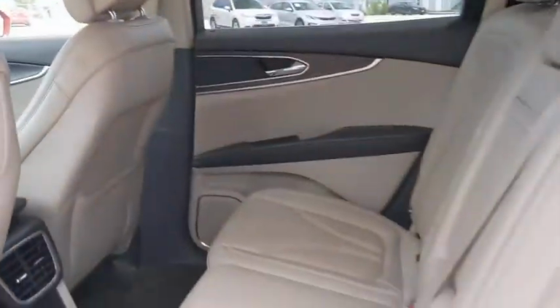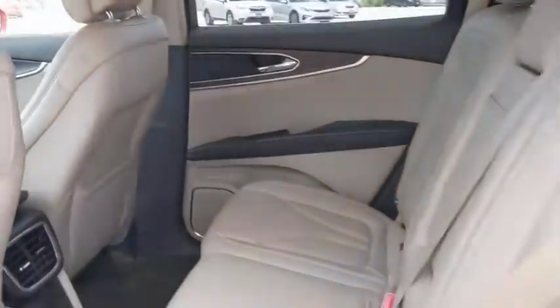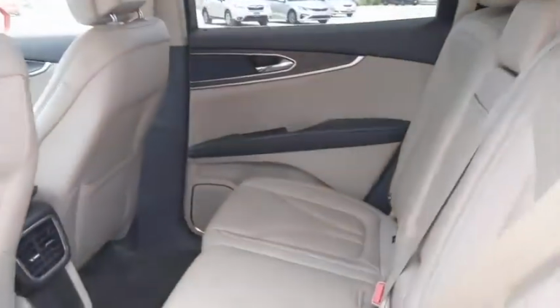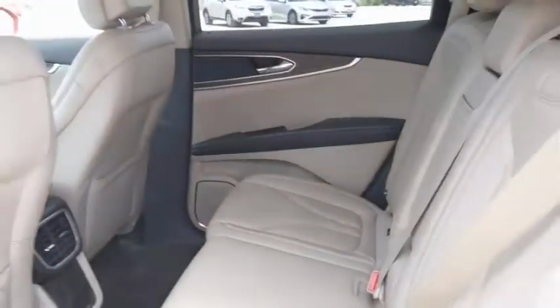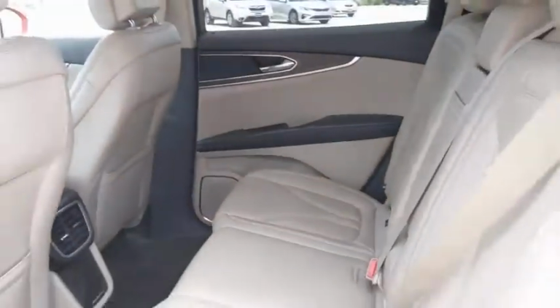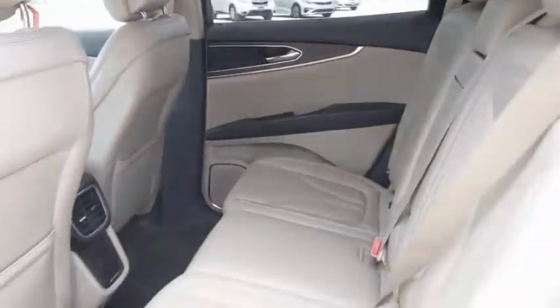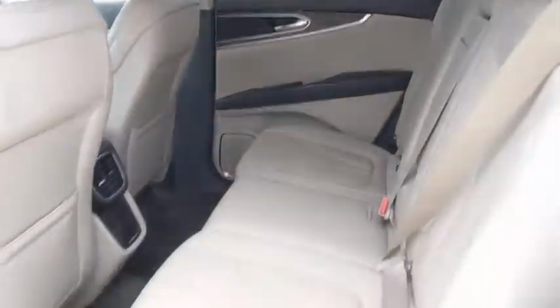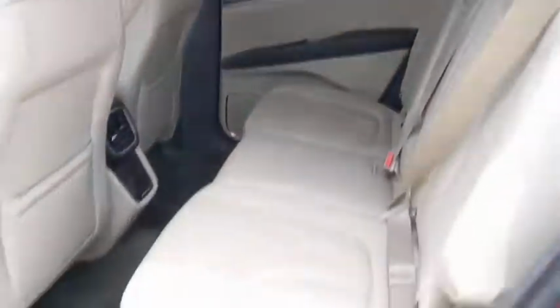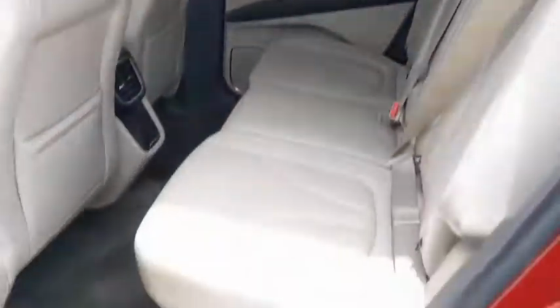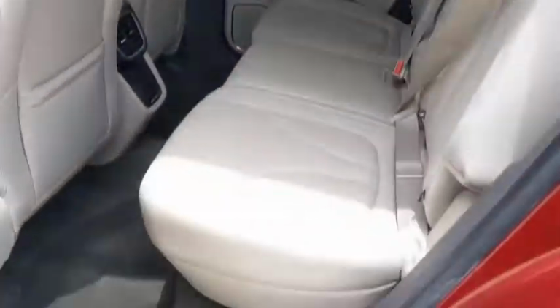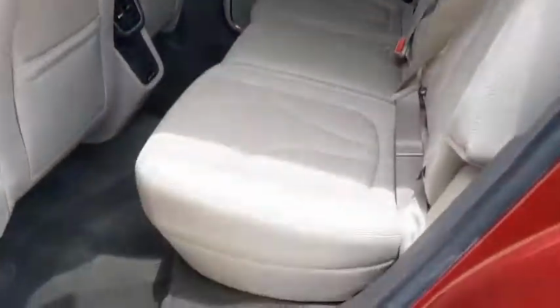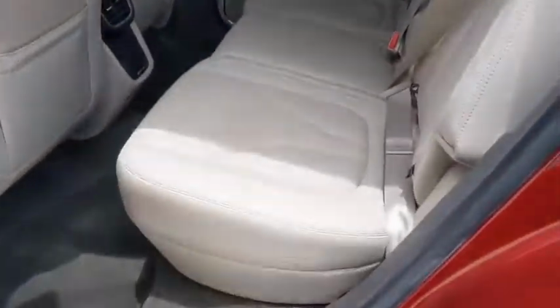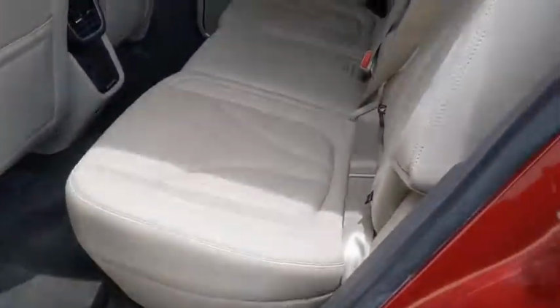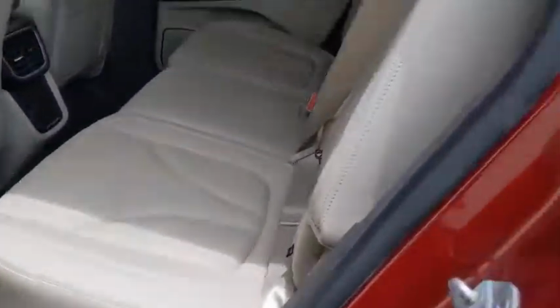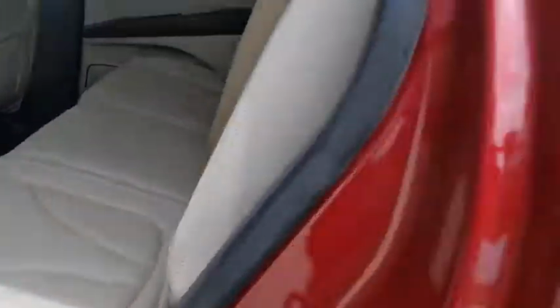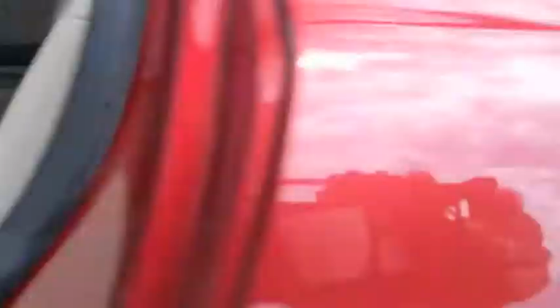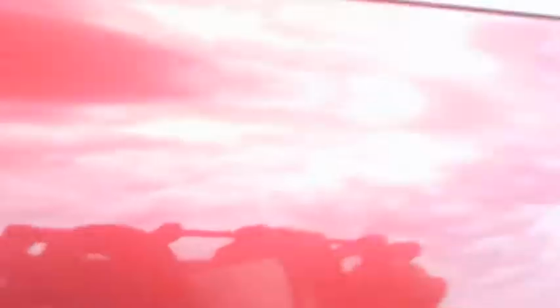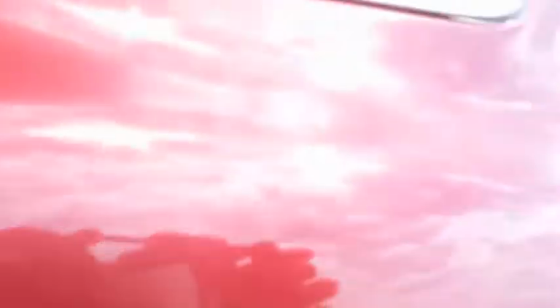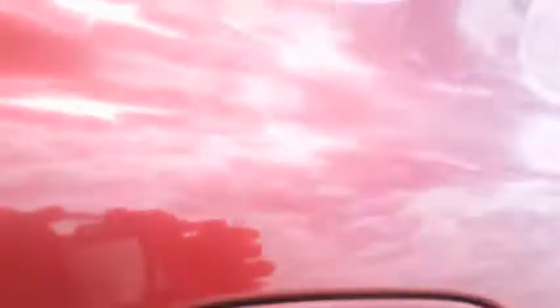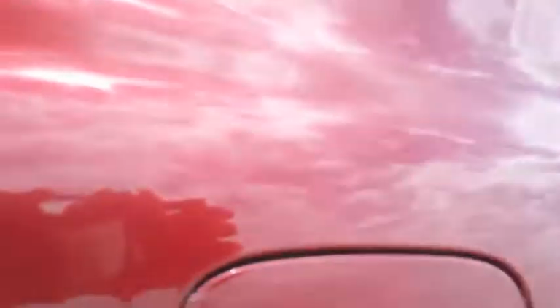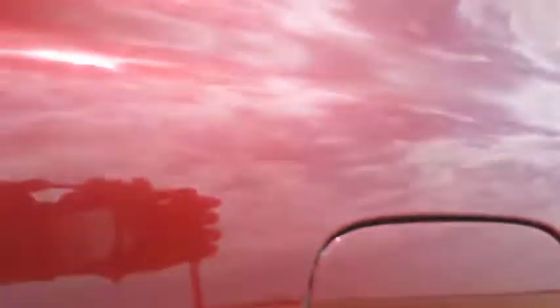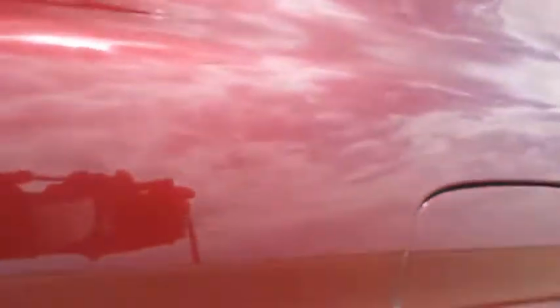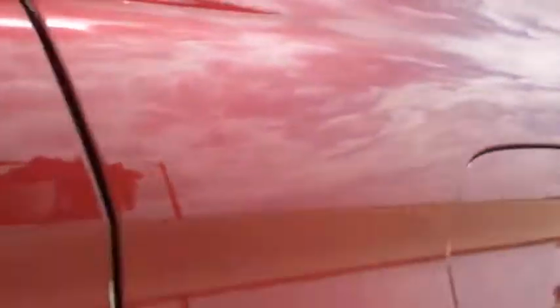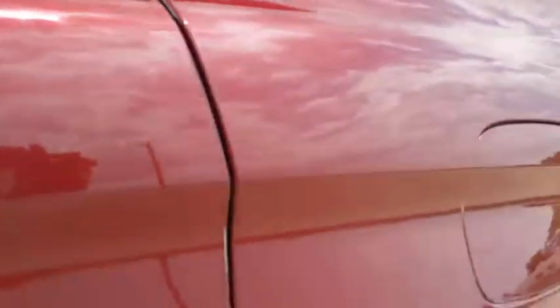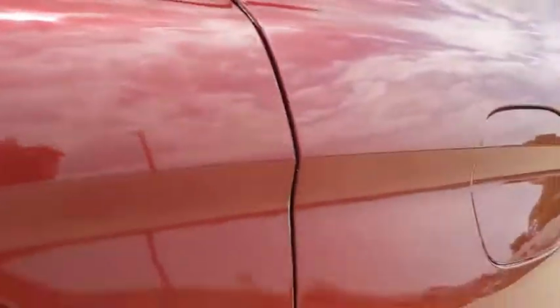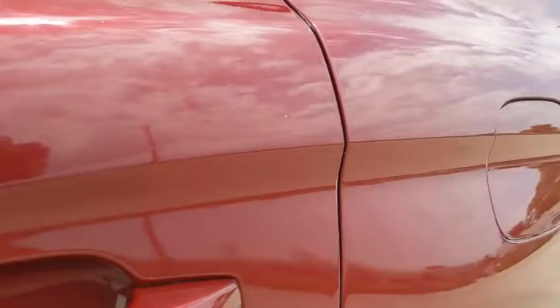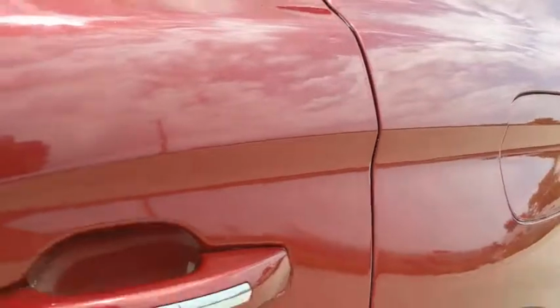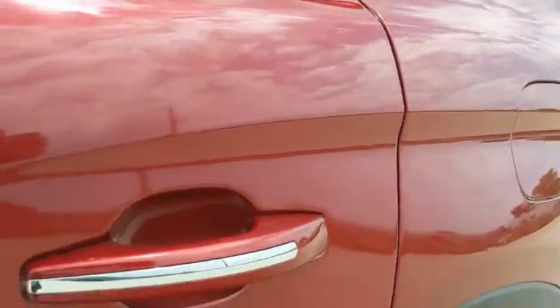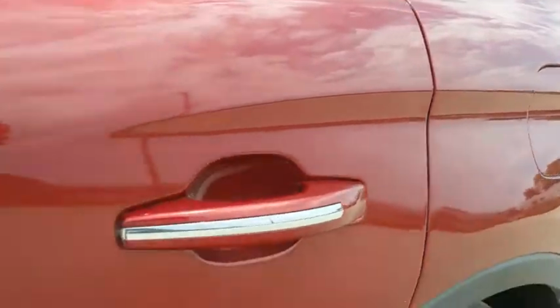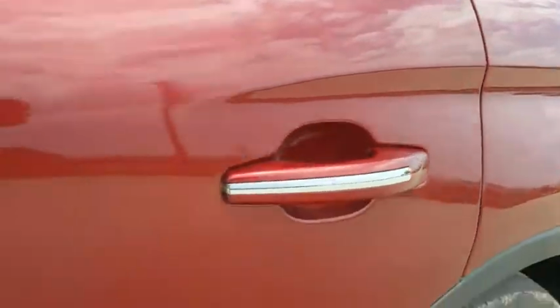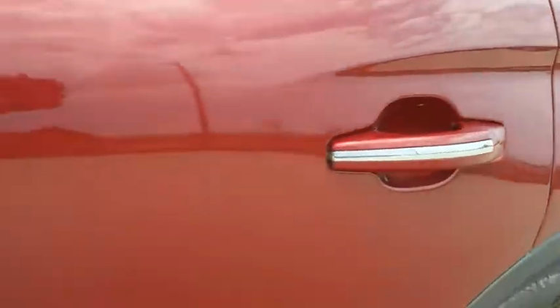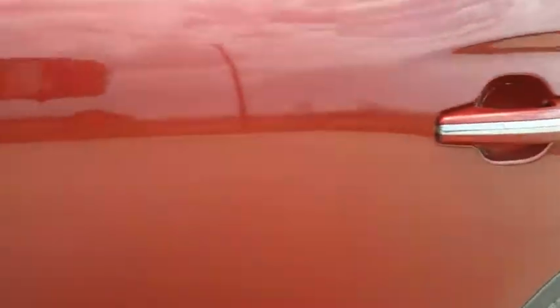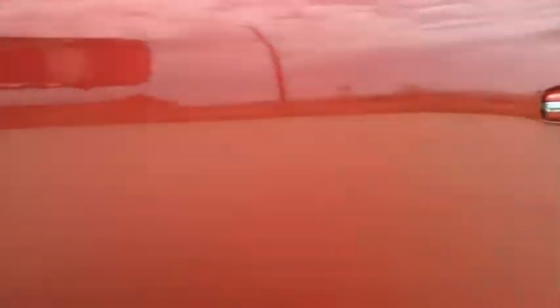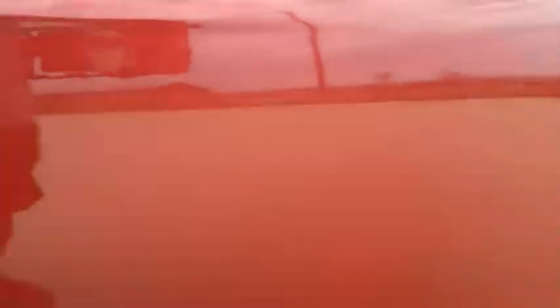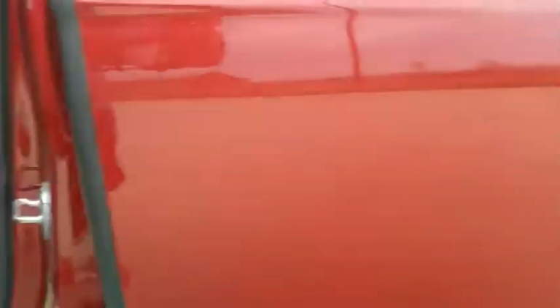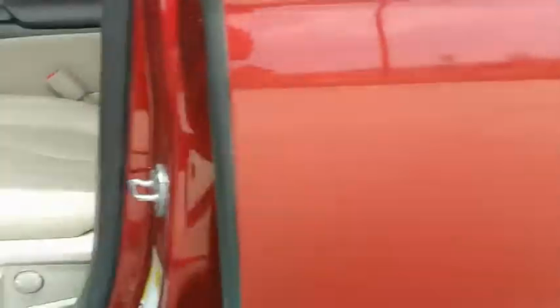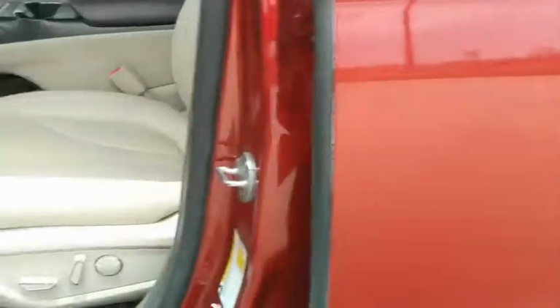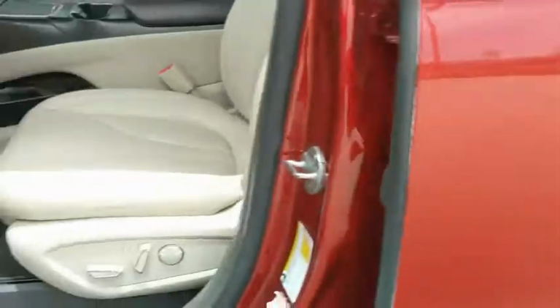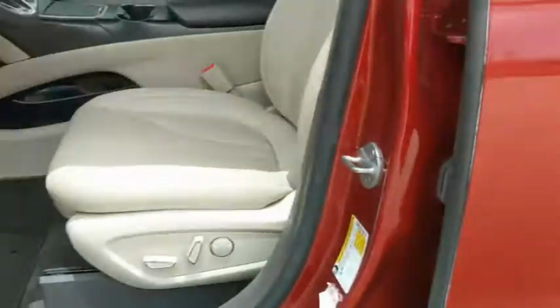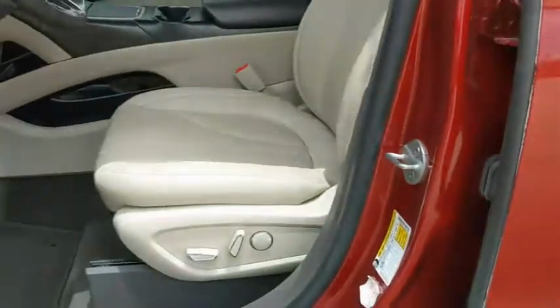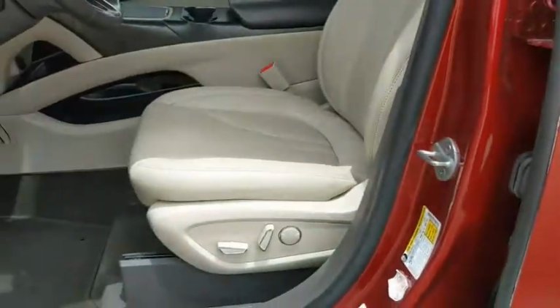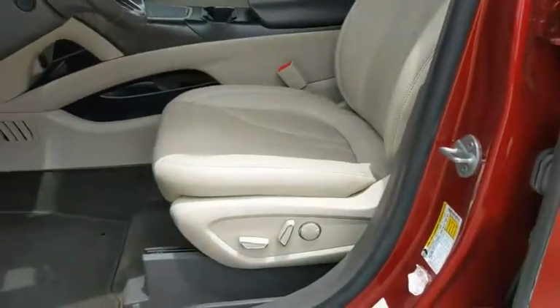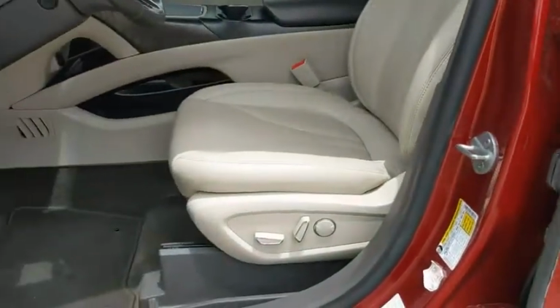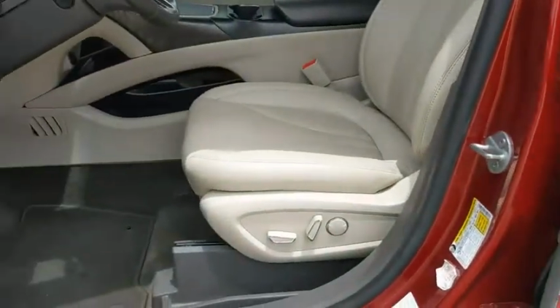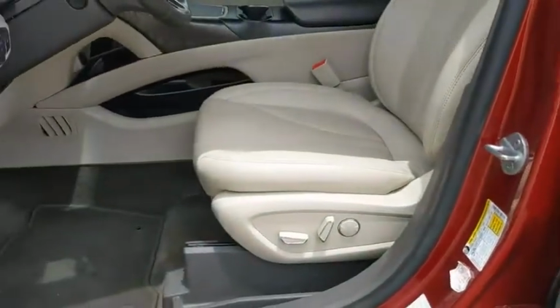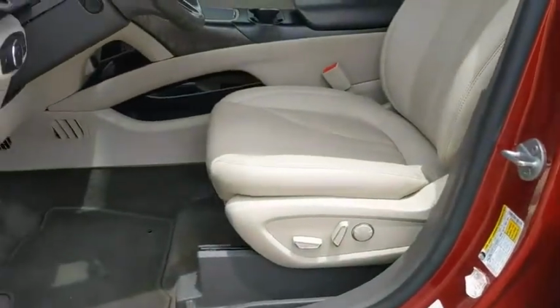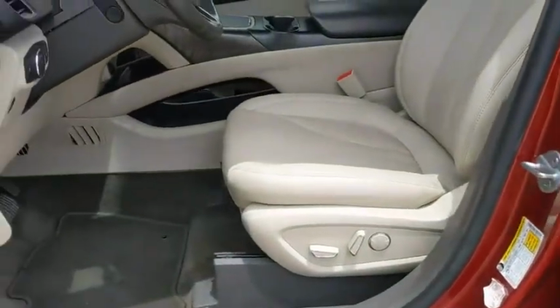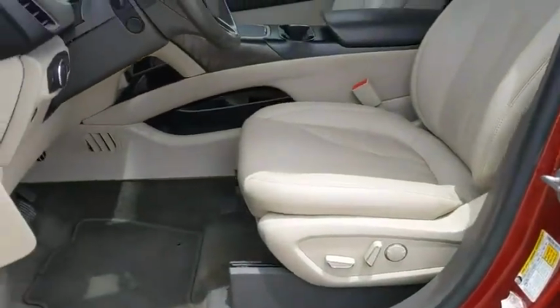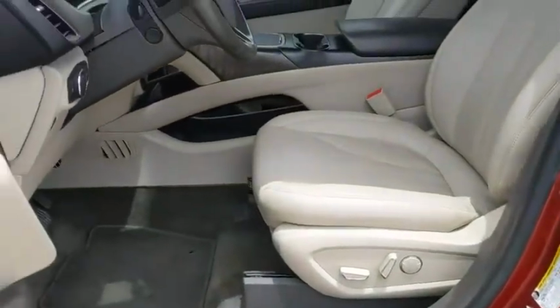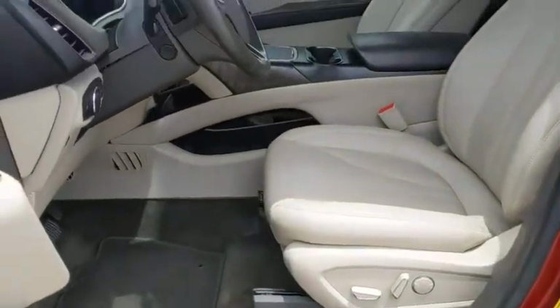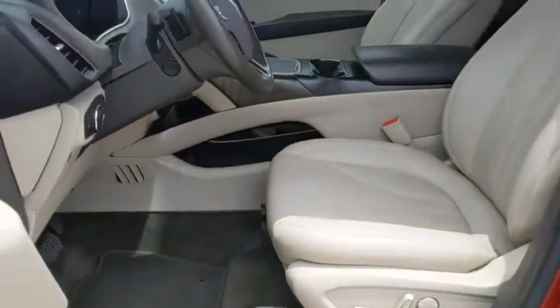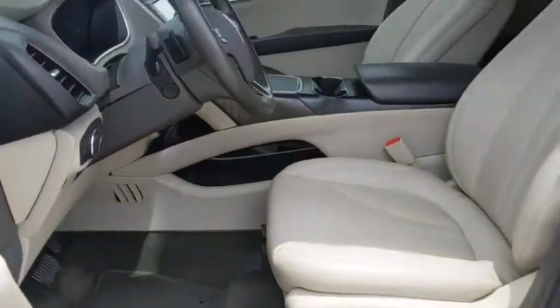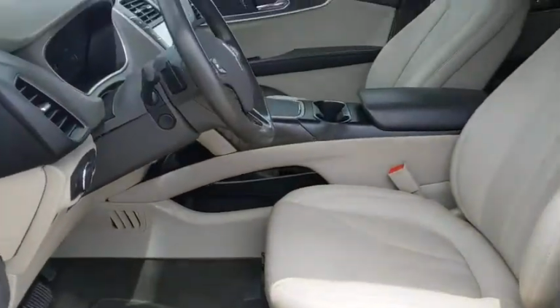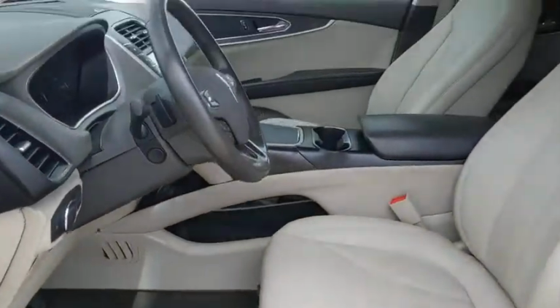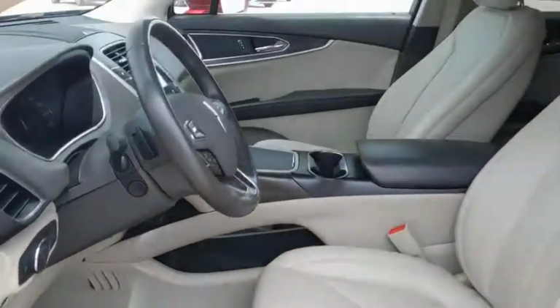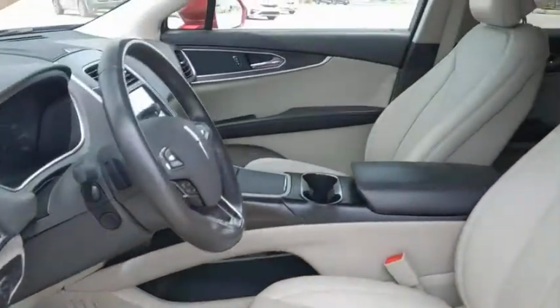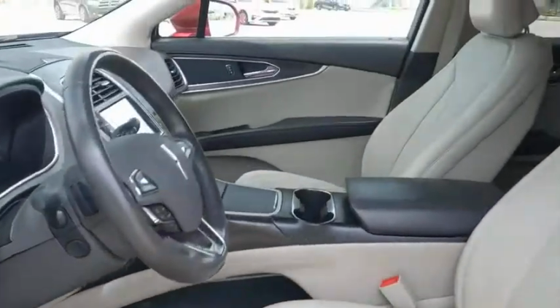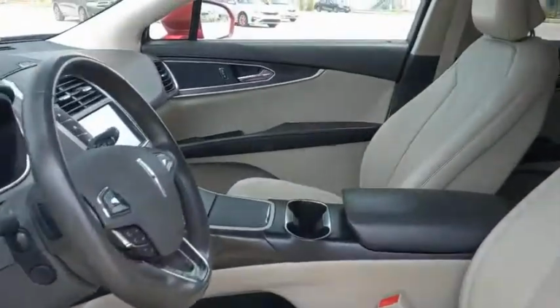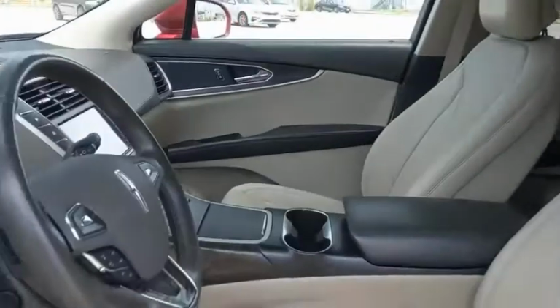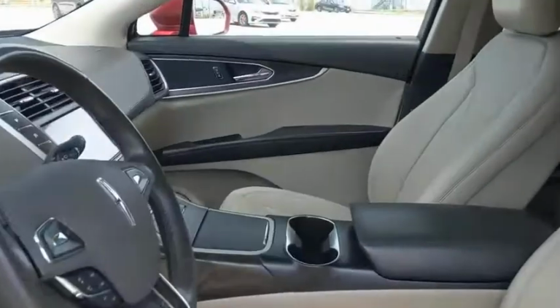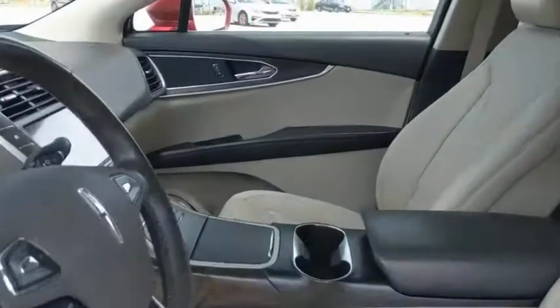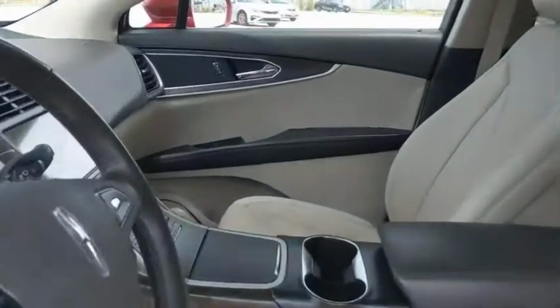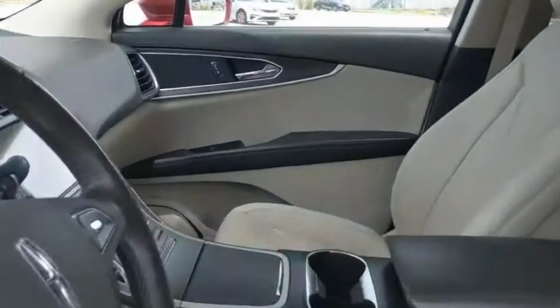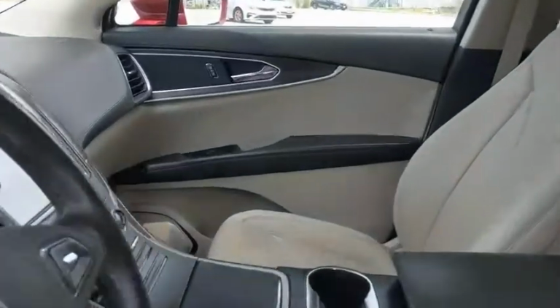Power windows, rear window defroster, compass, panic alarm. Your new ride is just a phone call away.